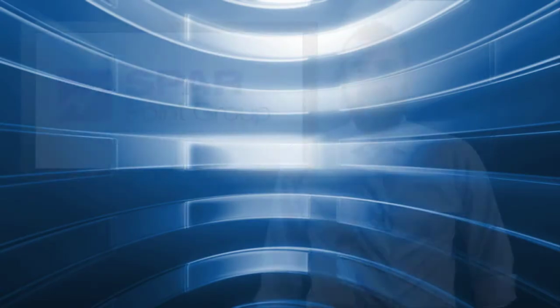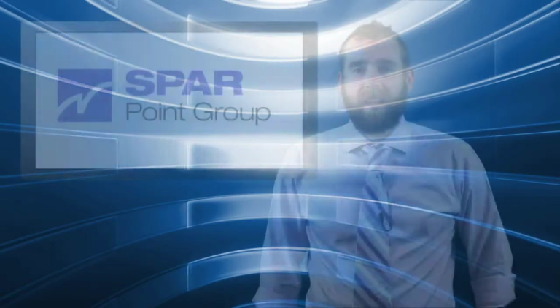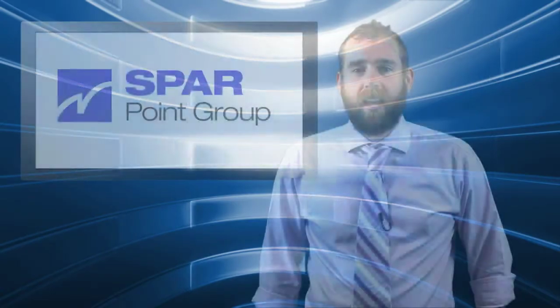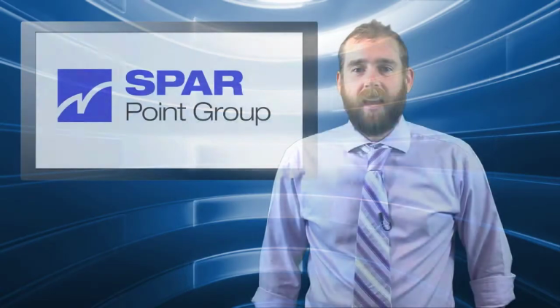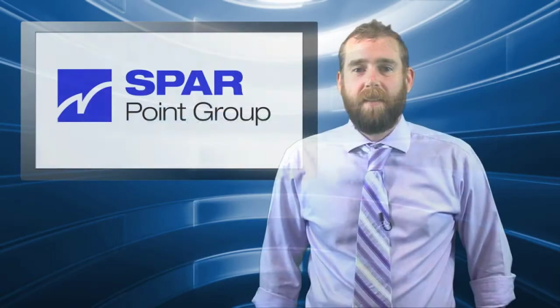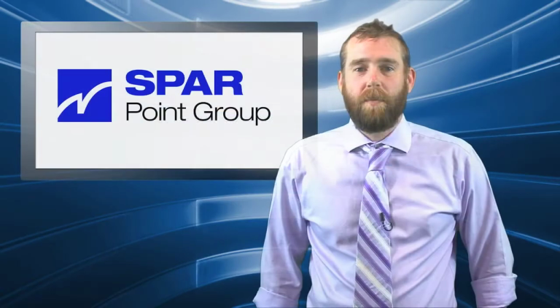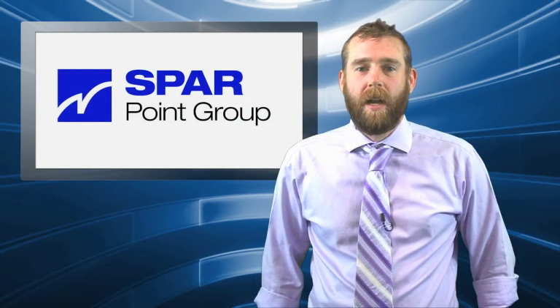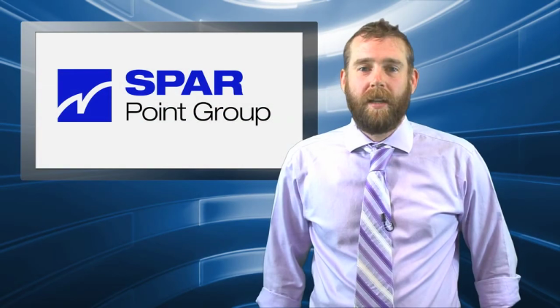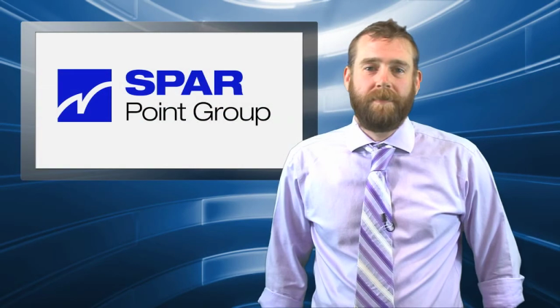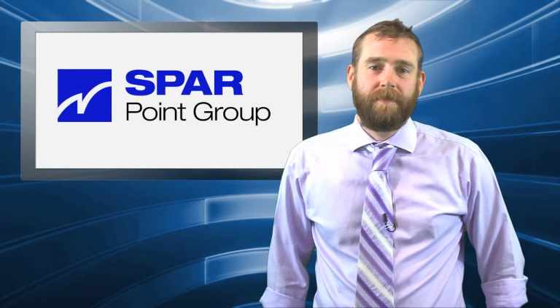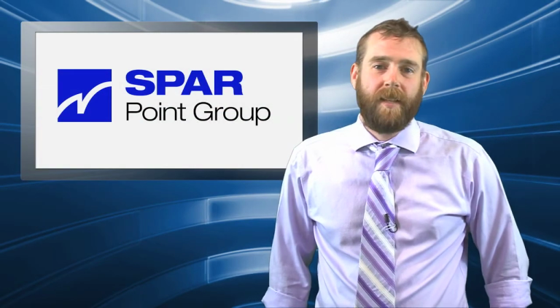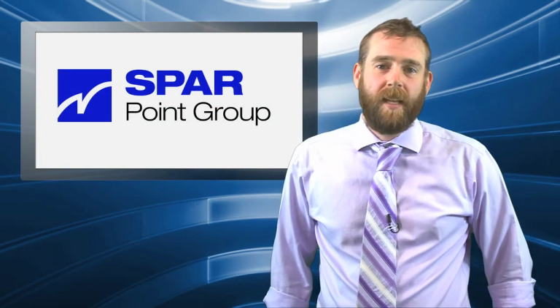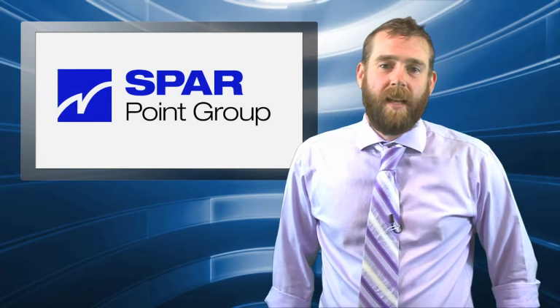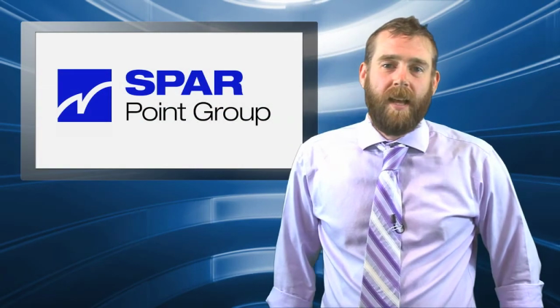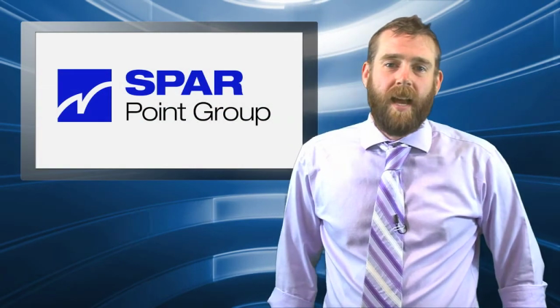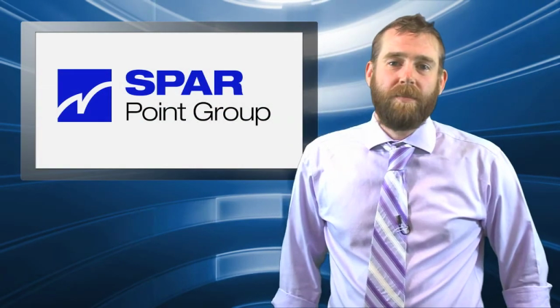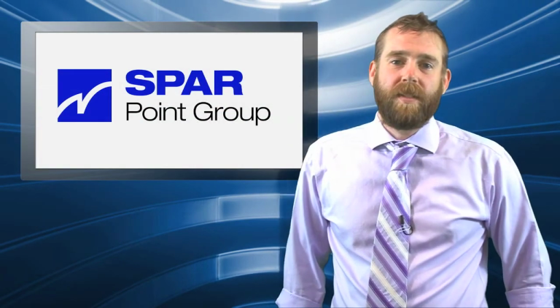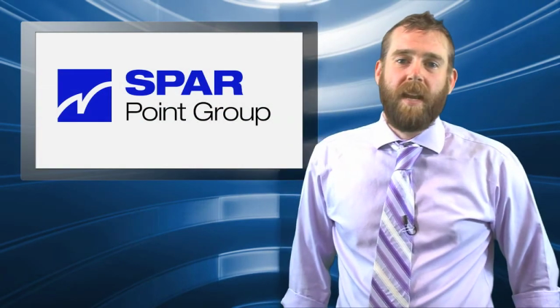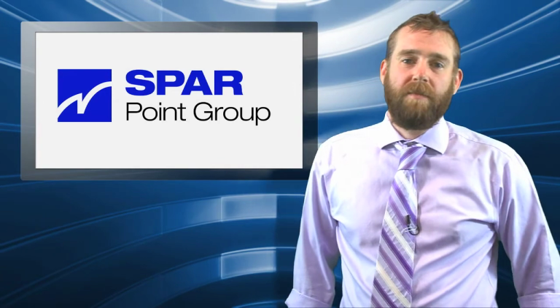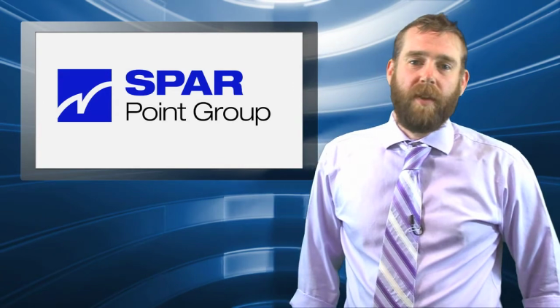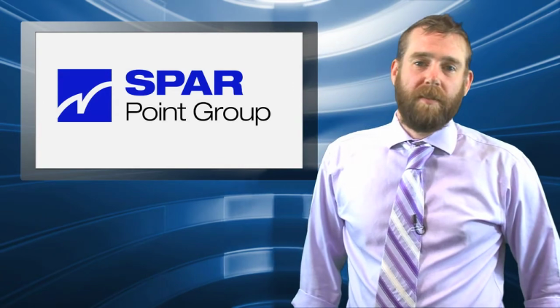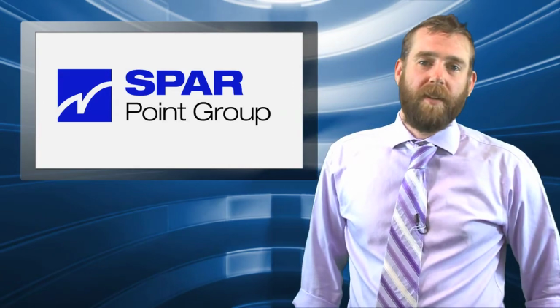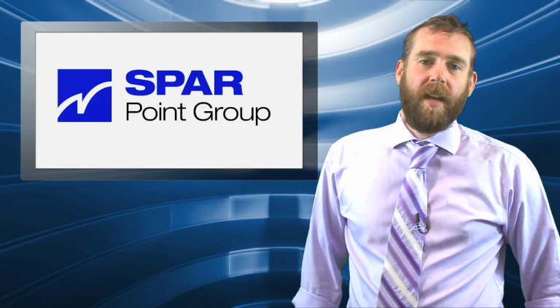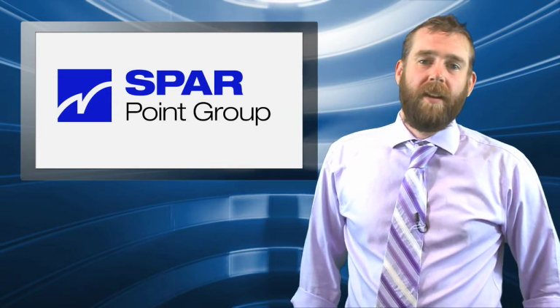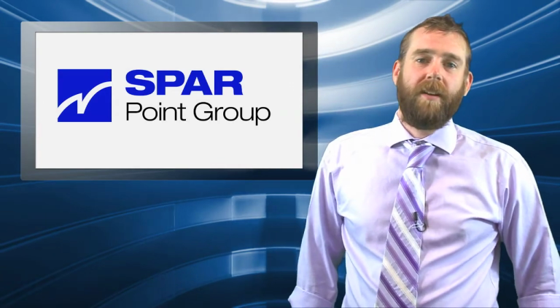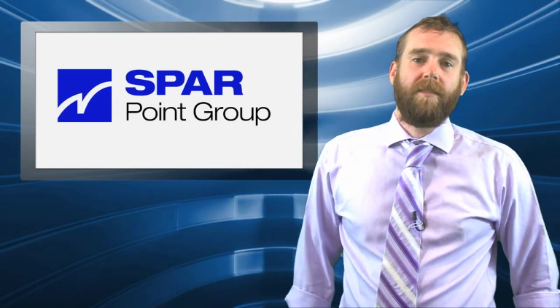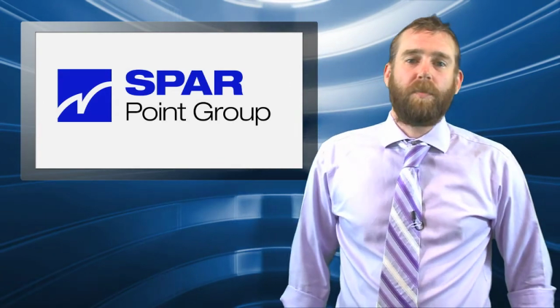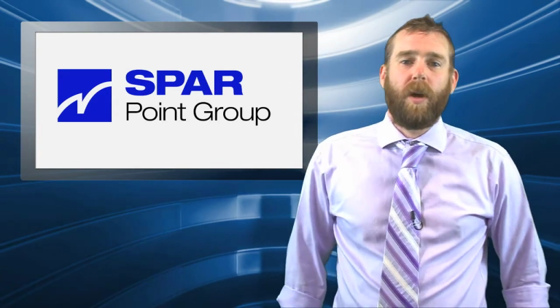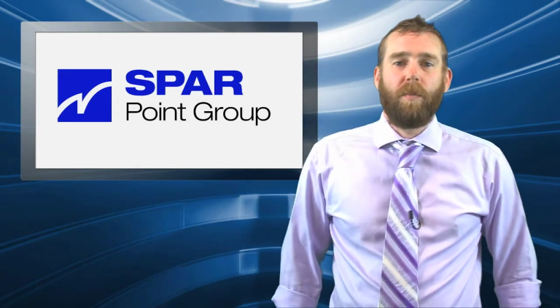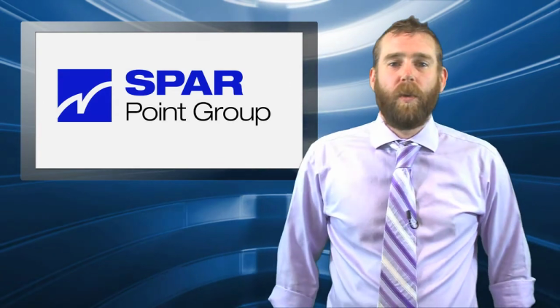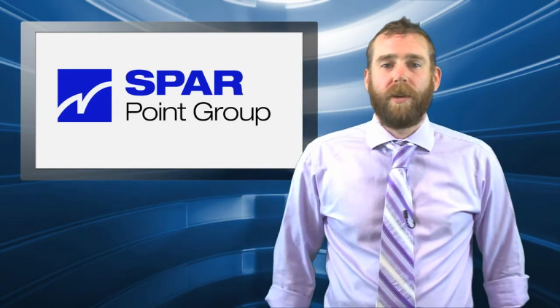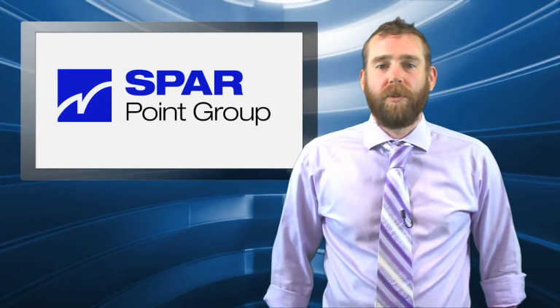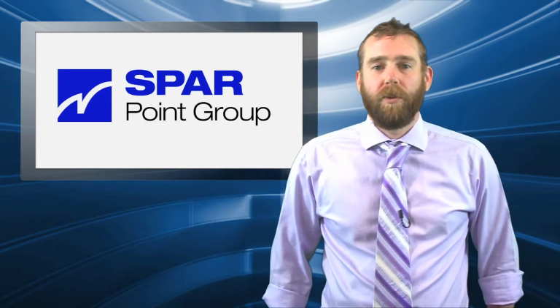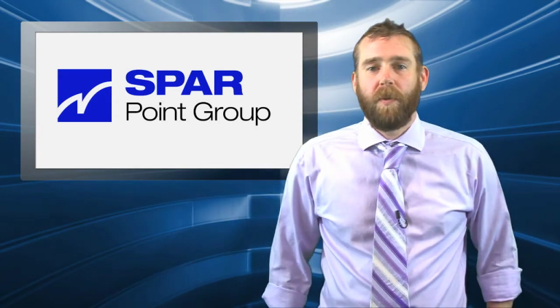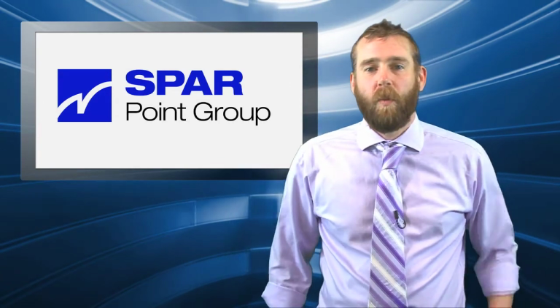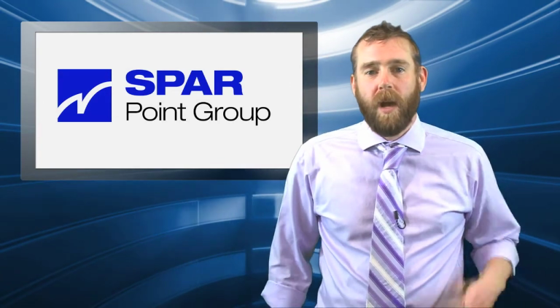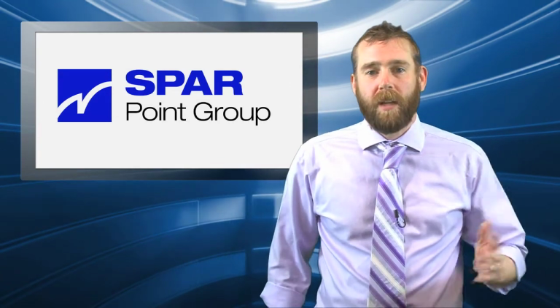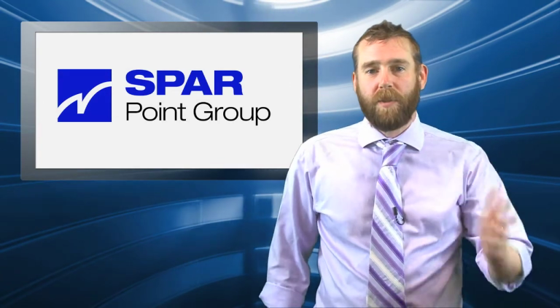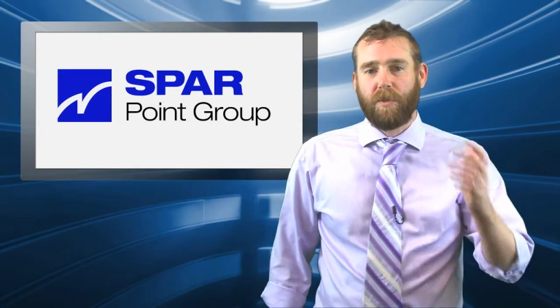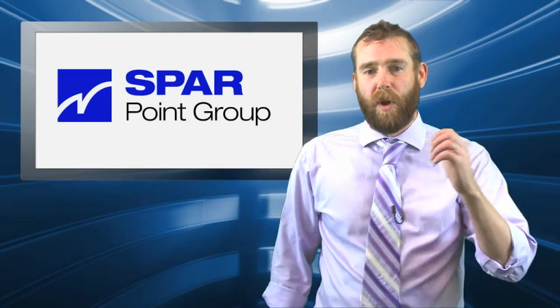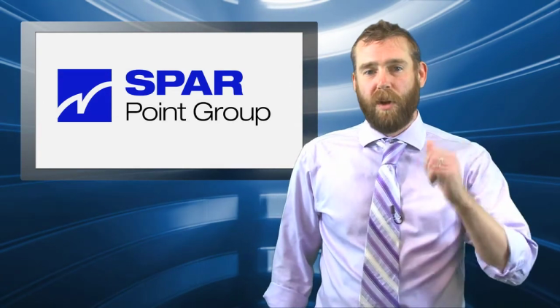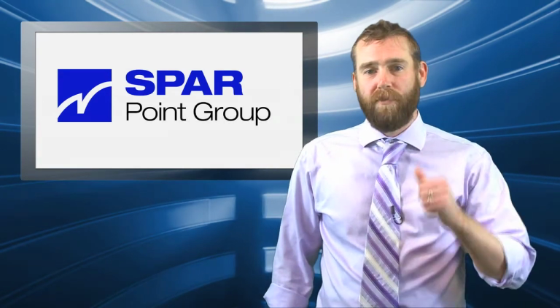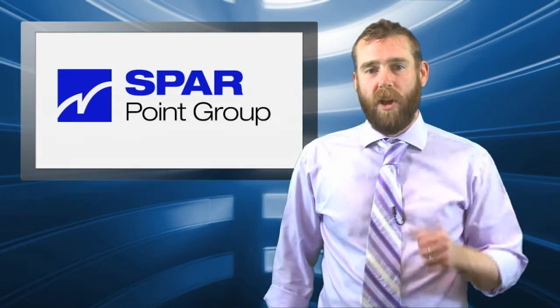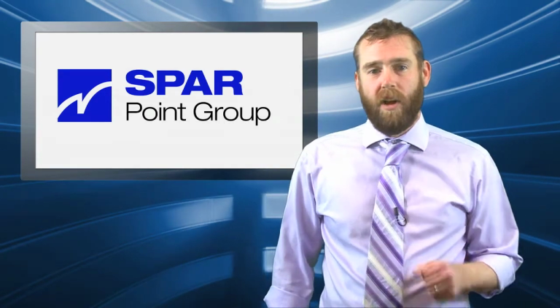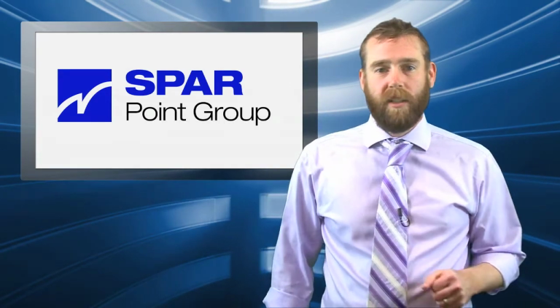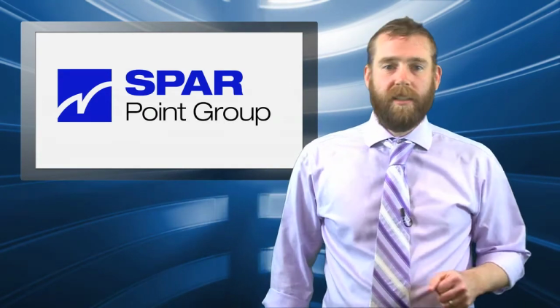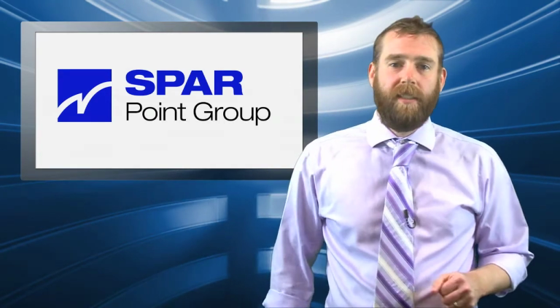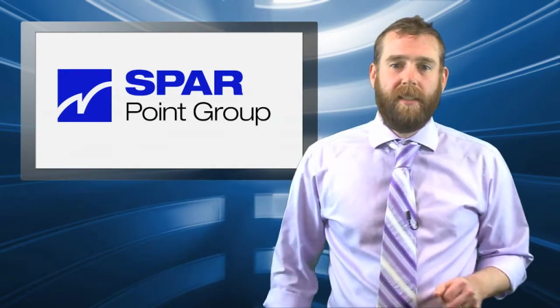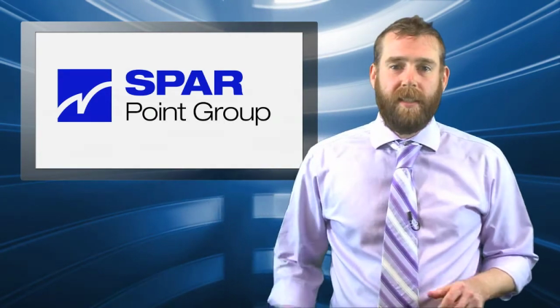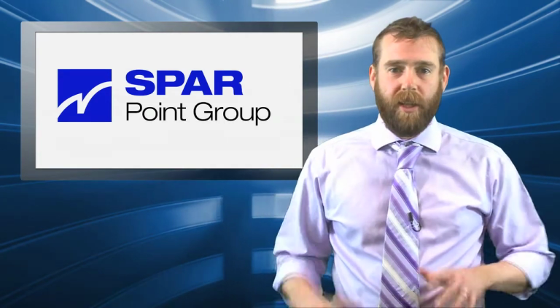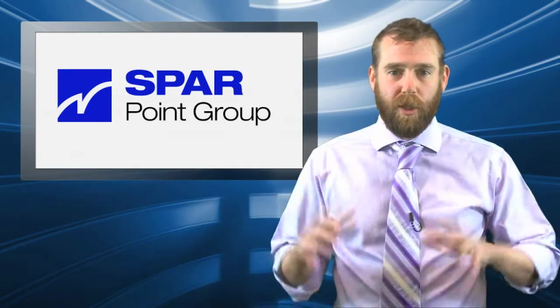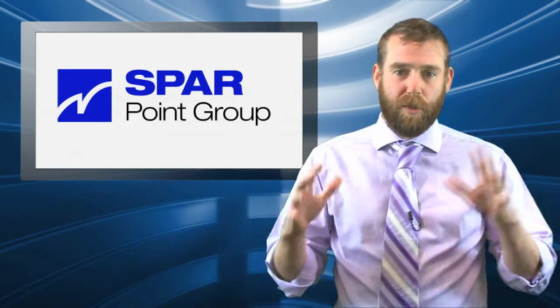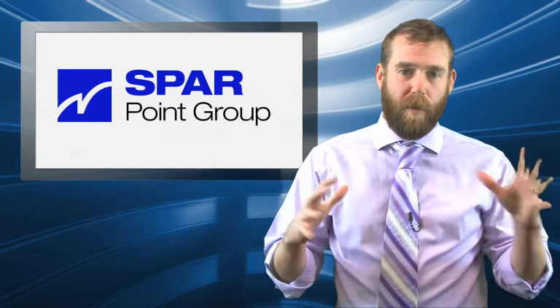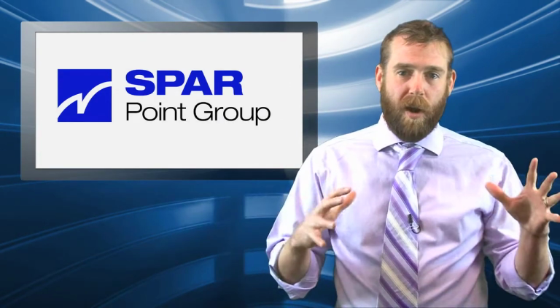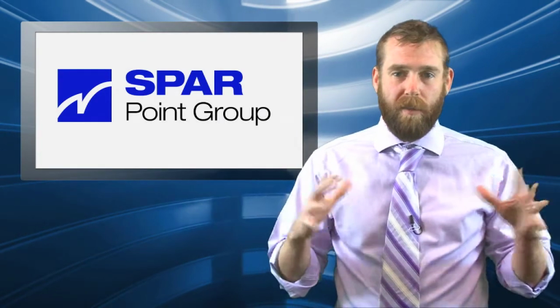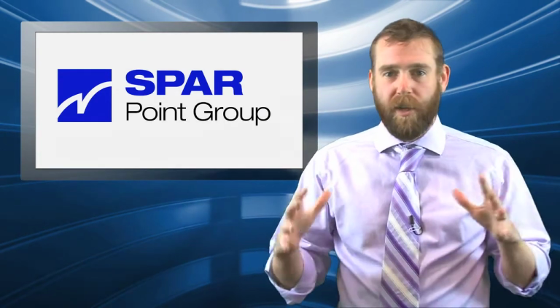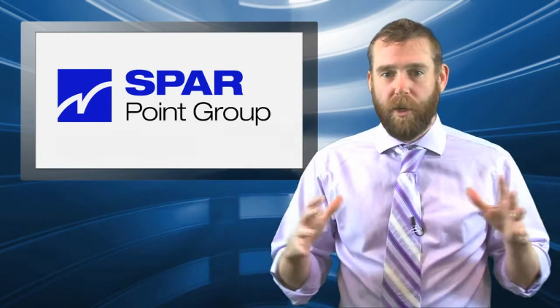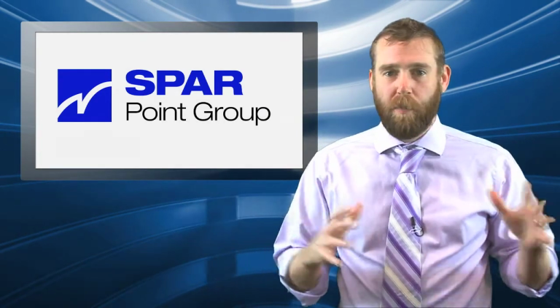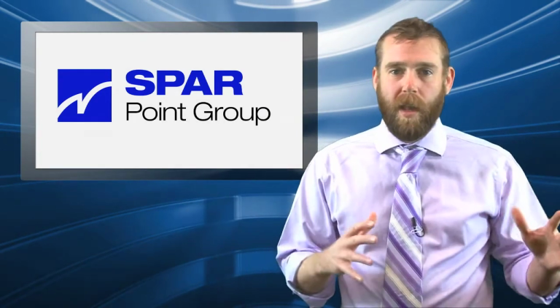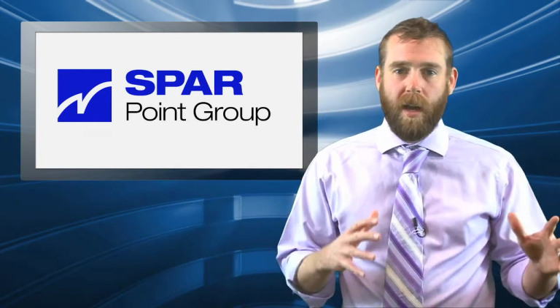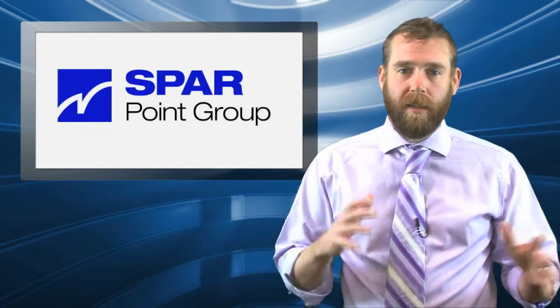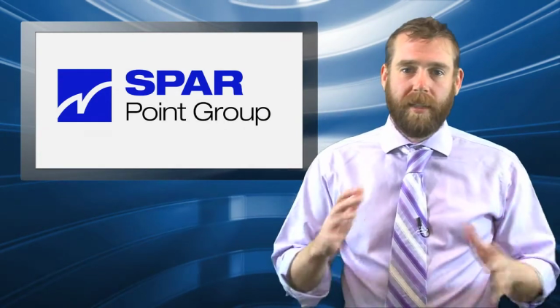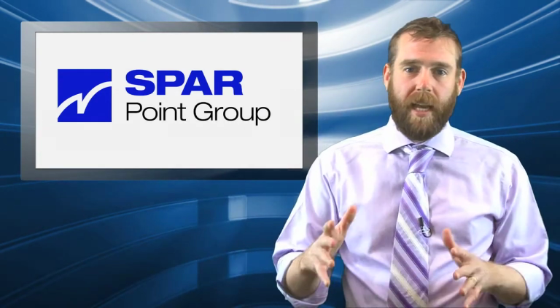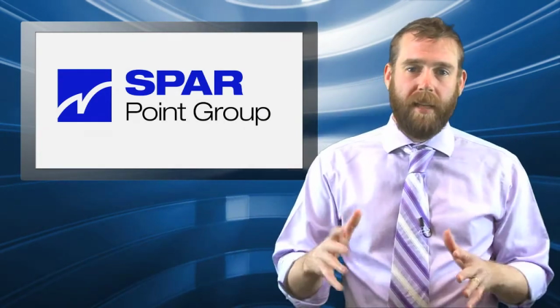Hey everybody, I'm Sam Feifel, editor of Spar Point Group, and welcome to Spar Vlog. You know, Spar, video blog, get it?